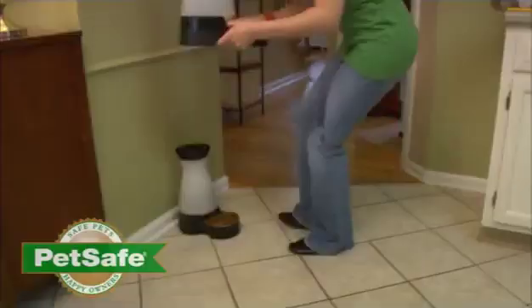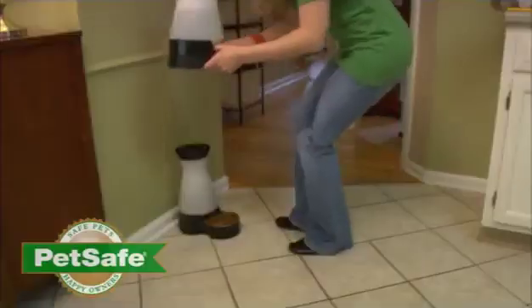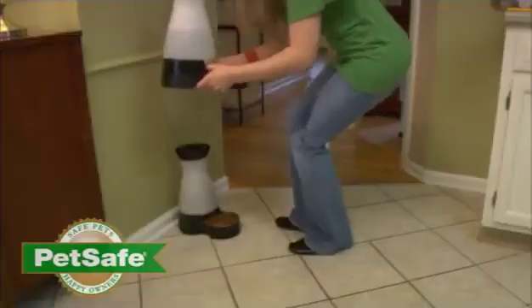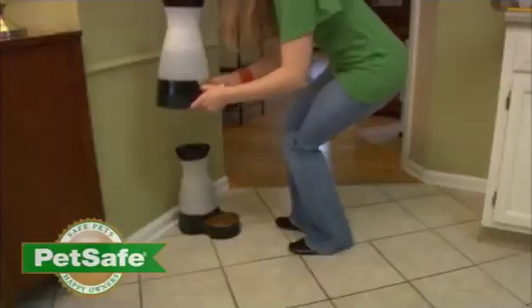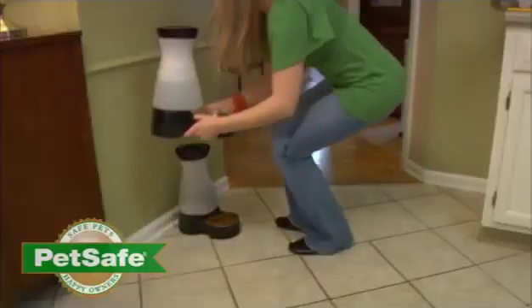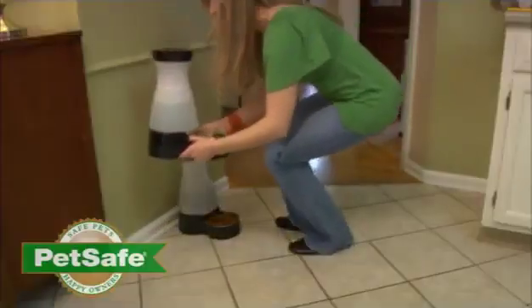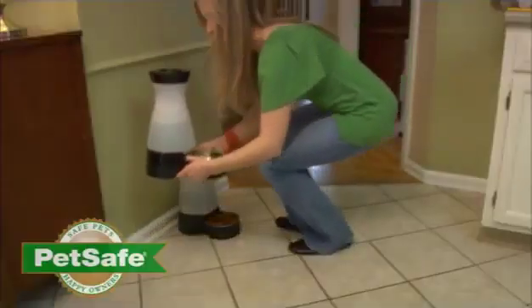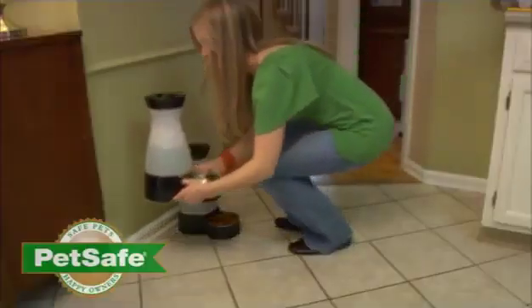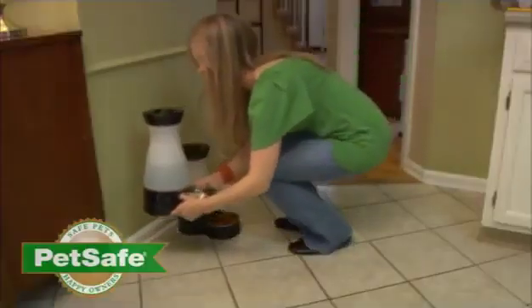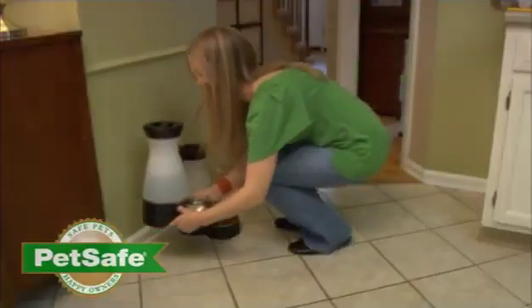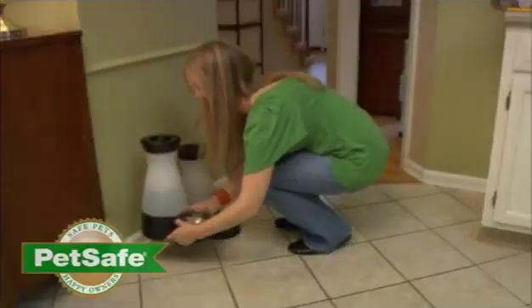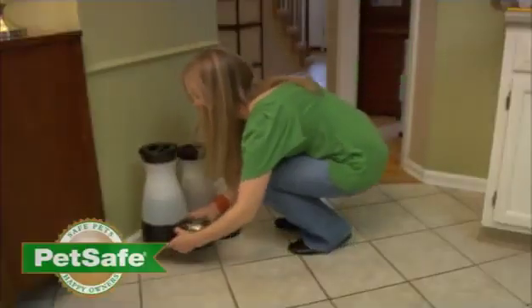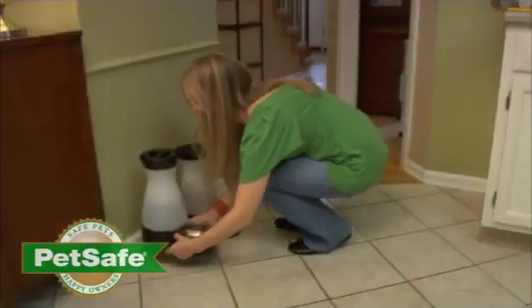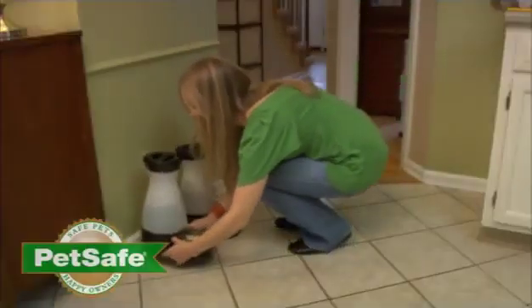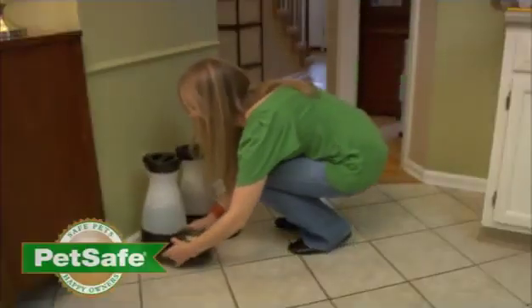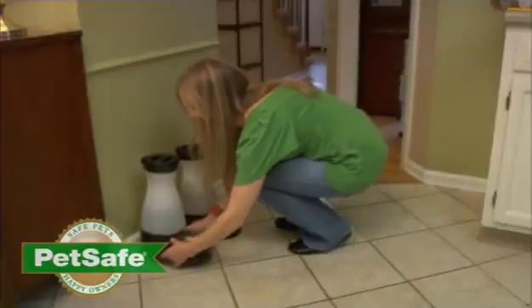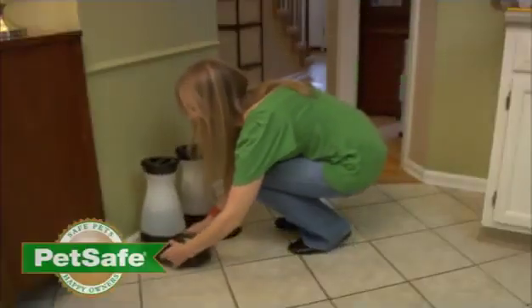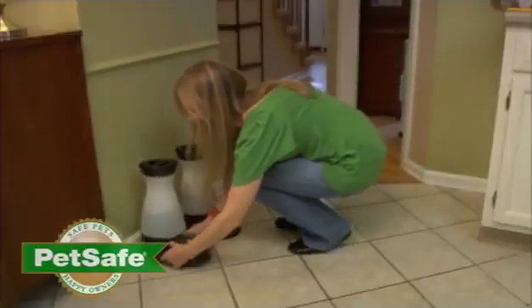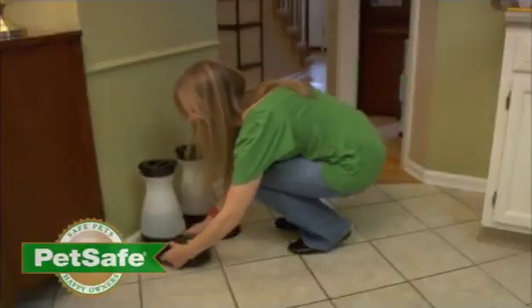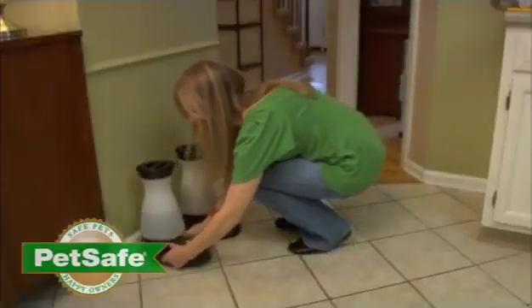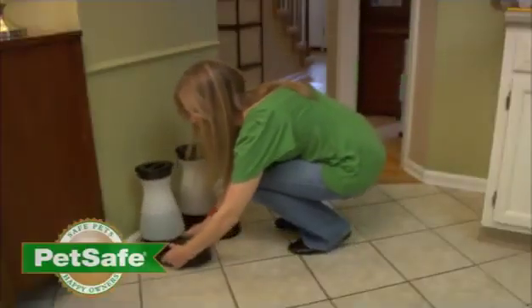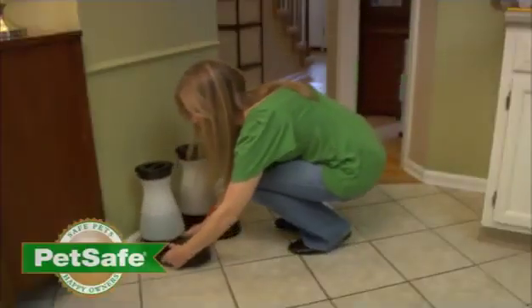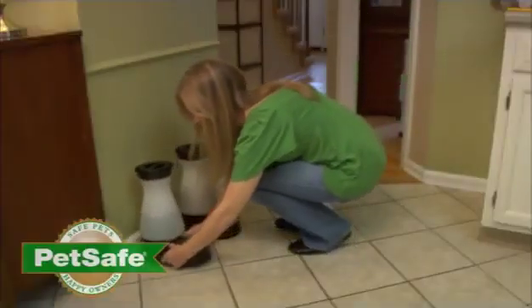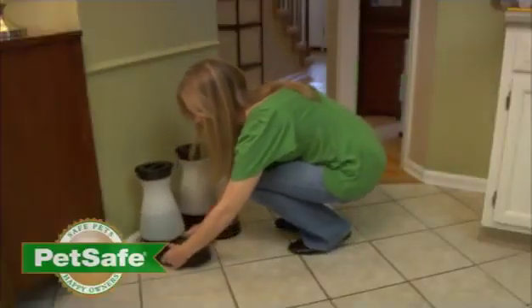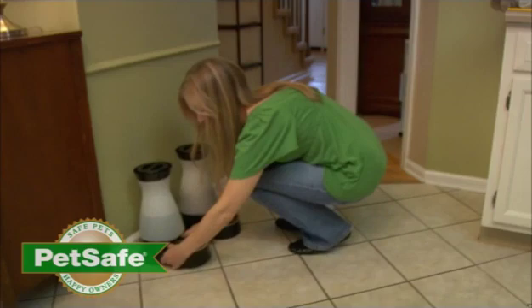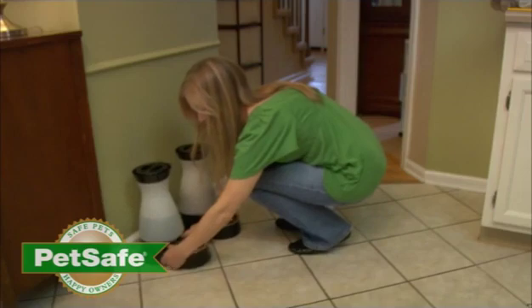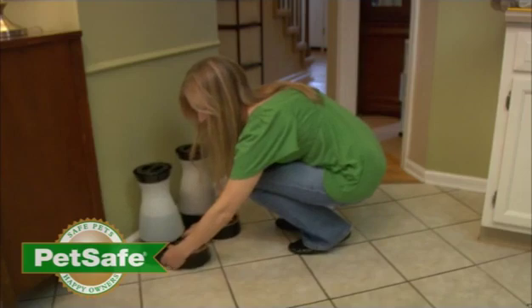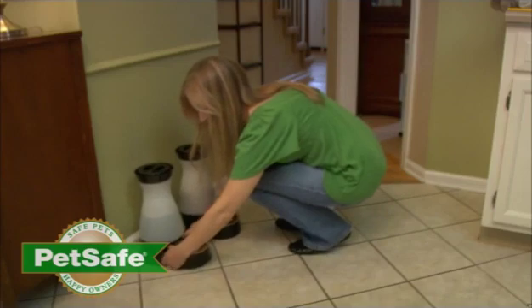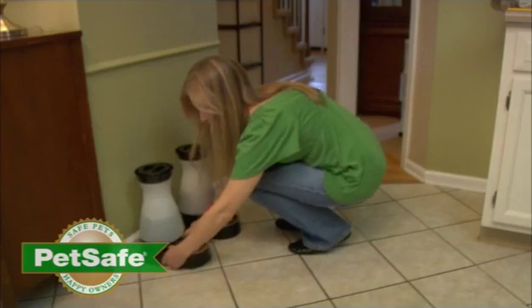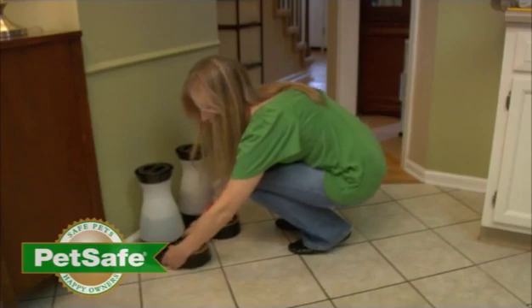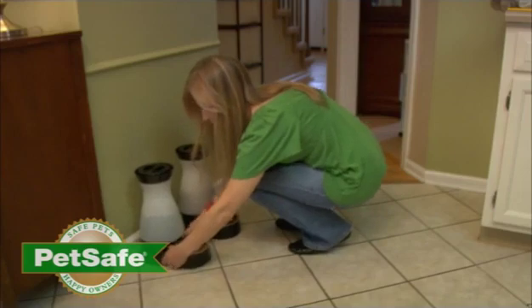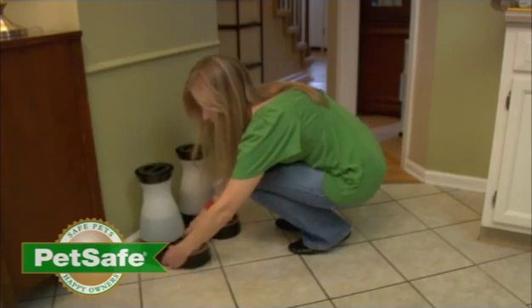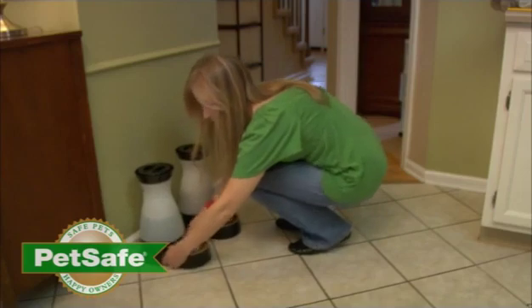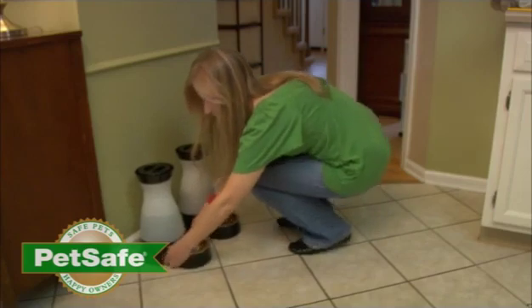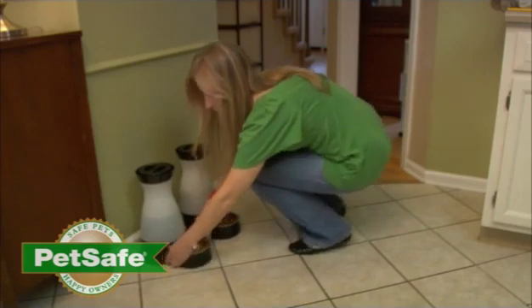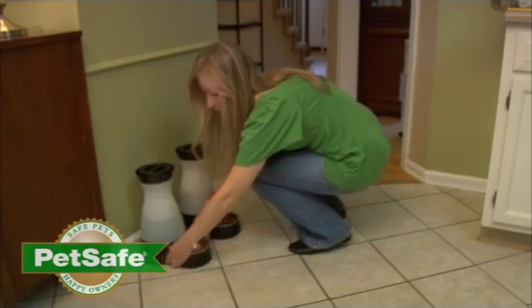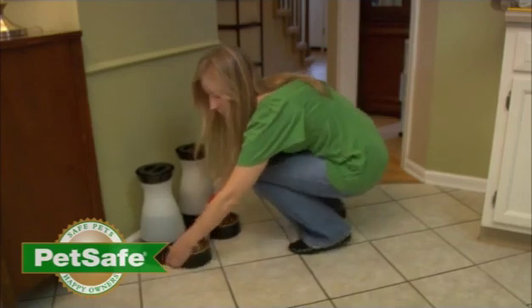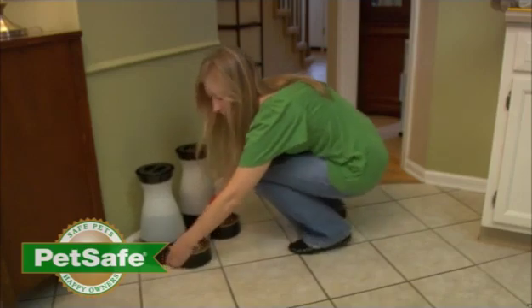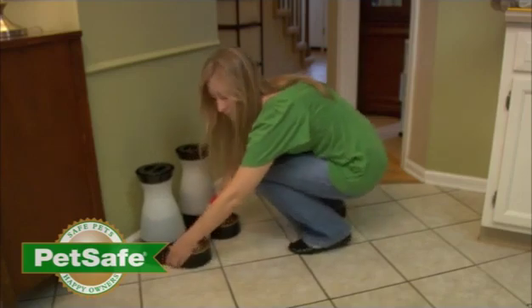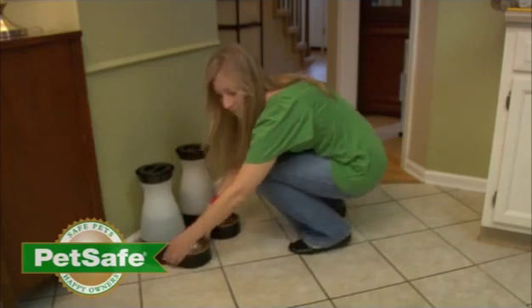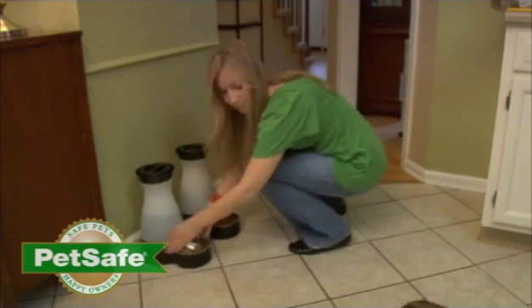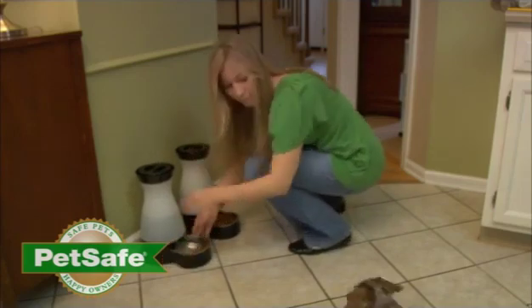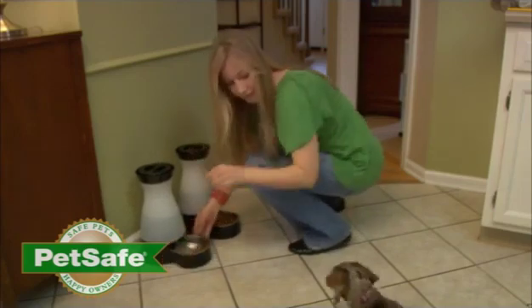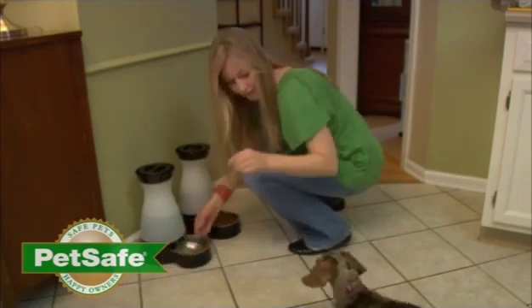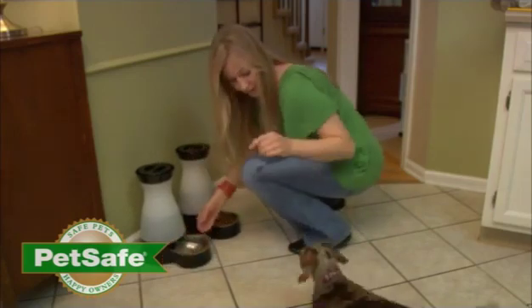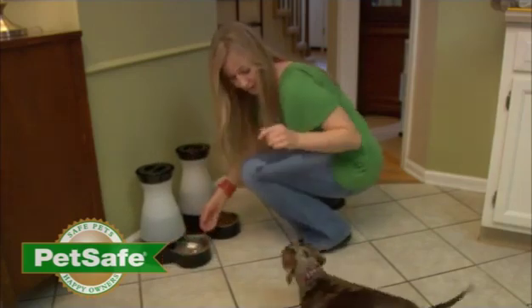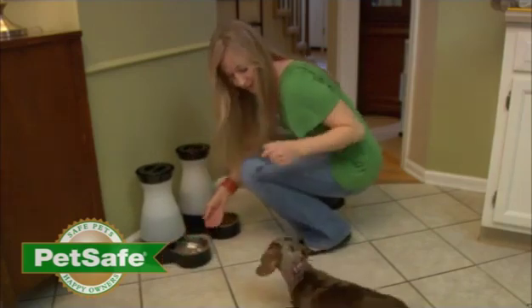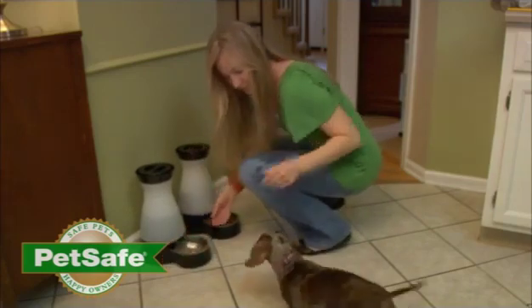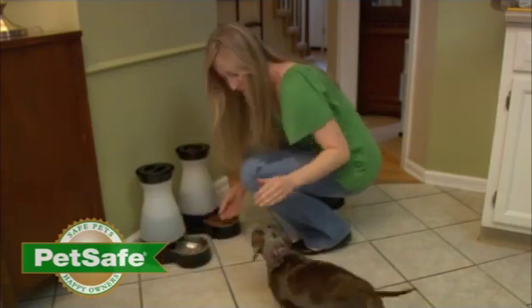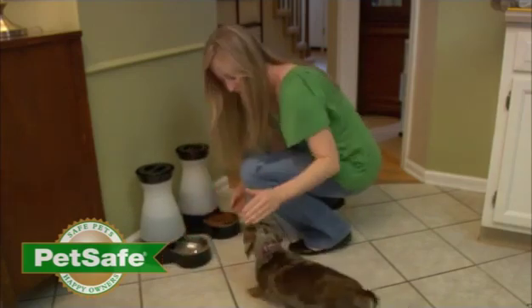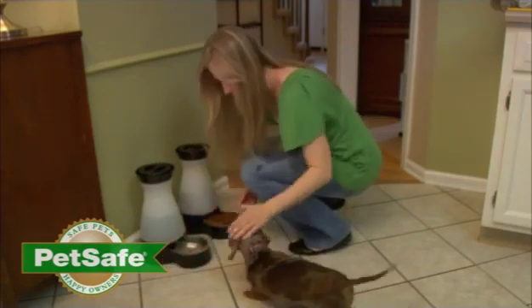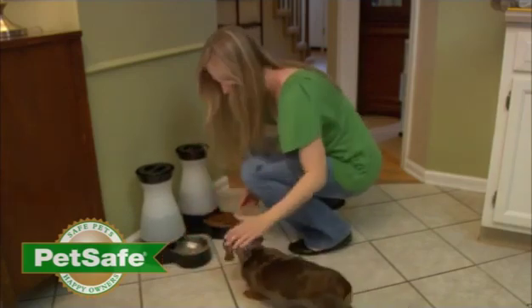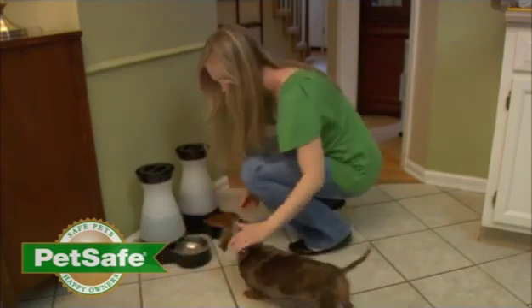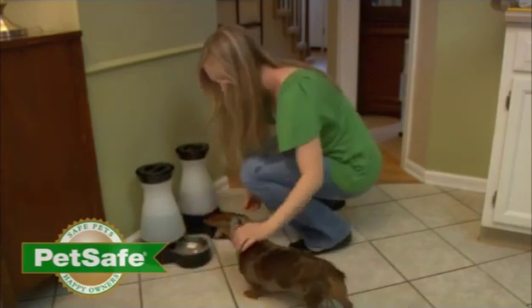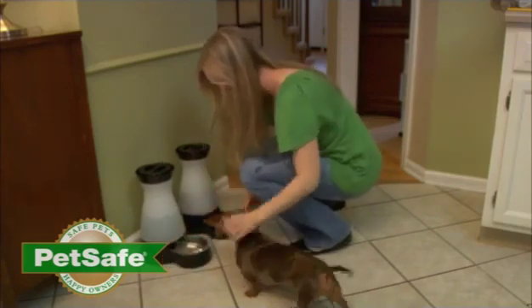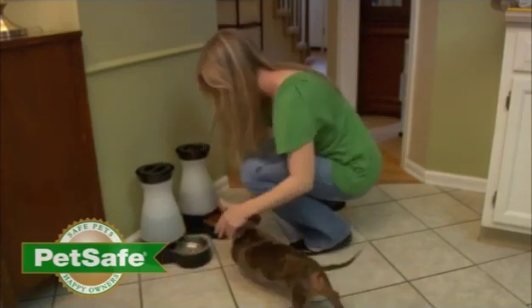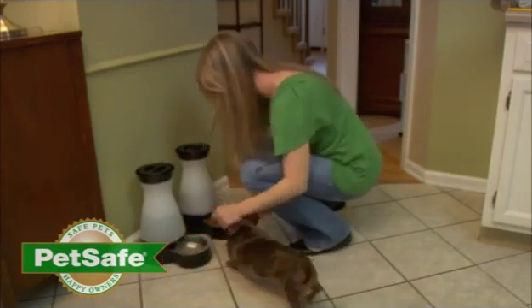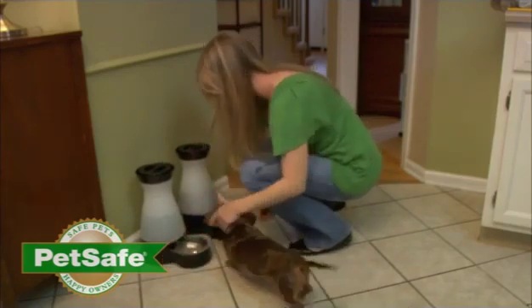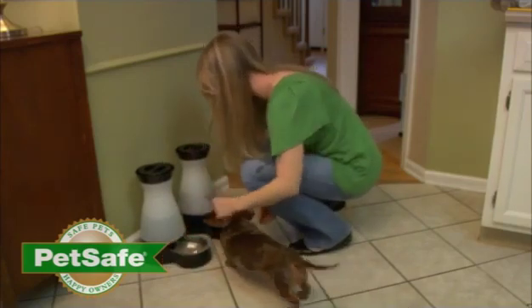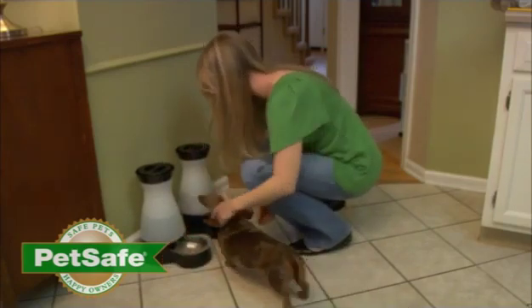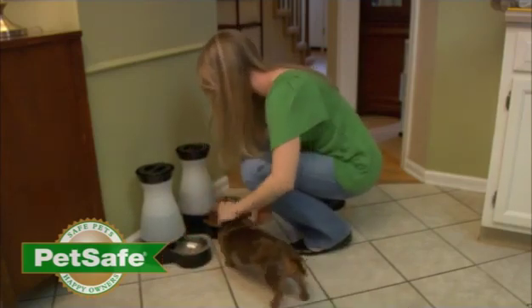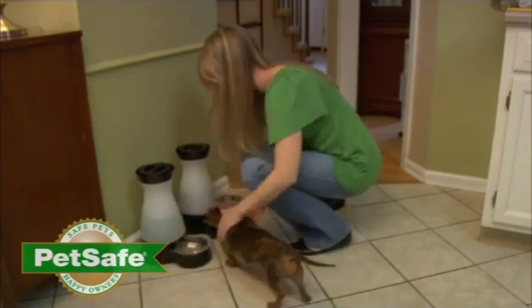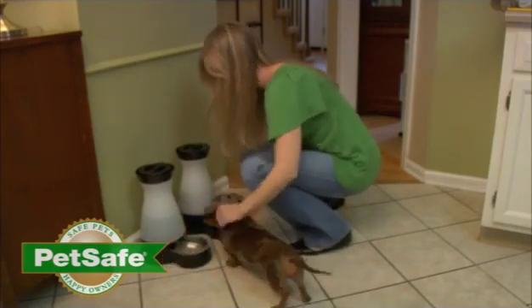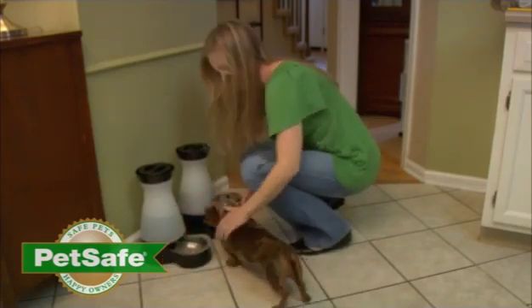We know you want to enjoy your pets for as long as you can. Give them the best with the PetSafe healthy food and water stations.